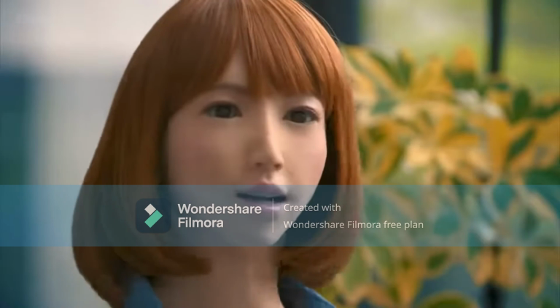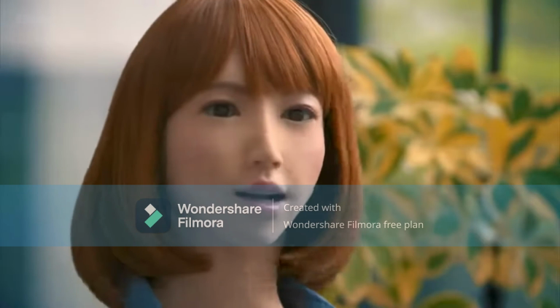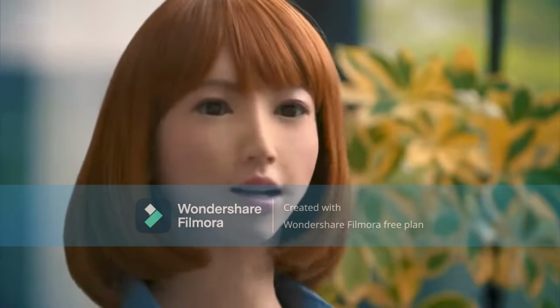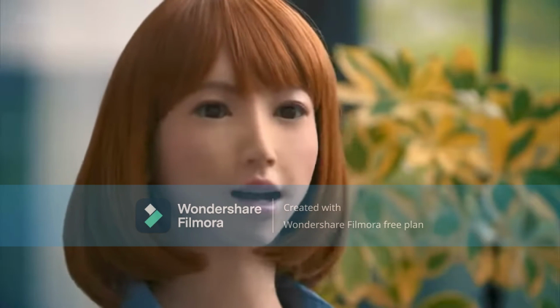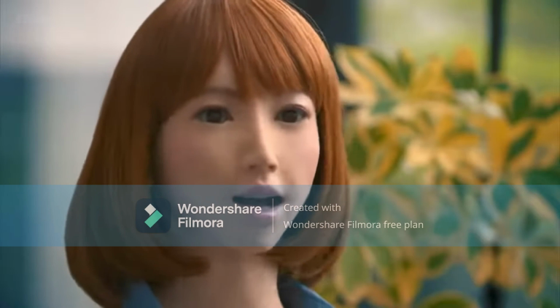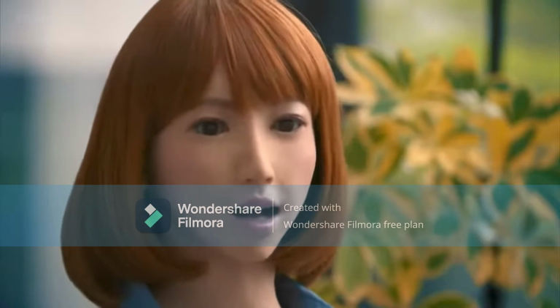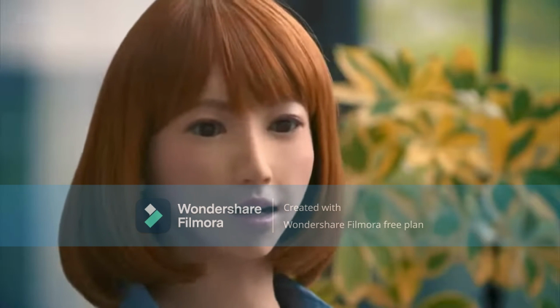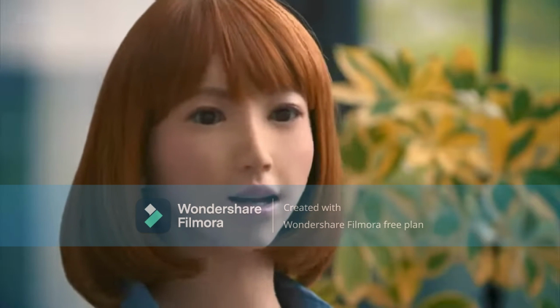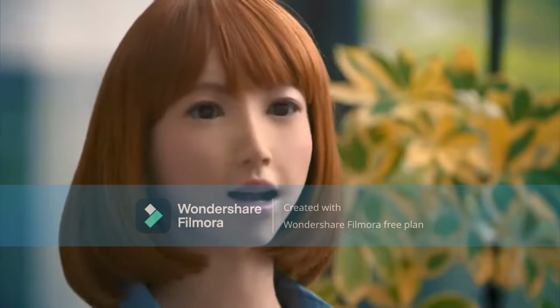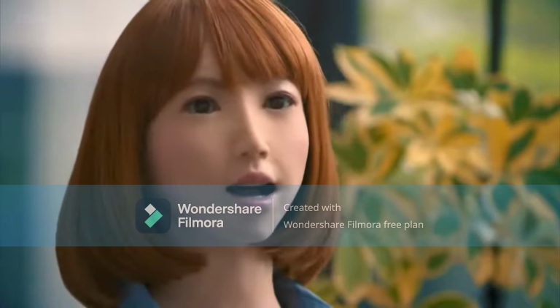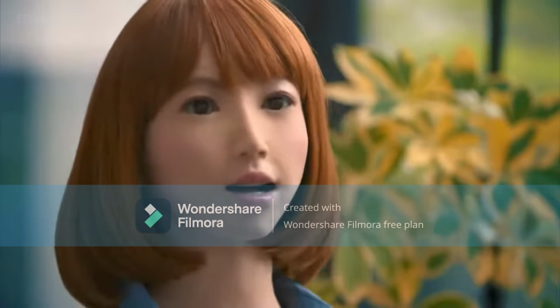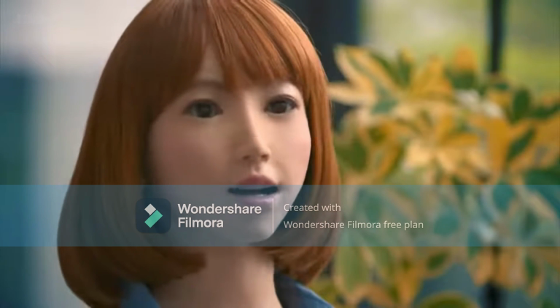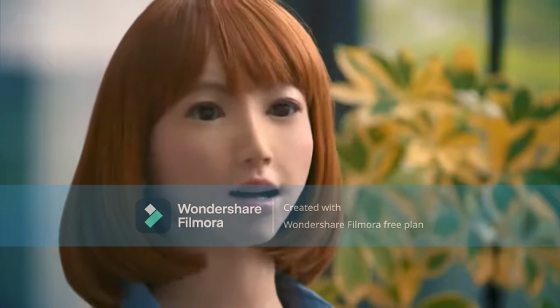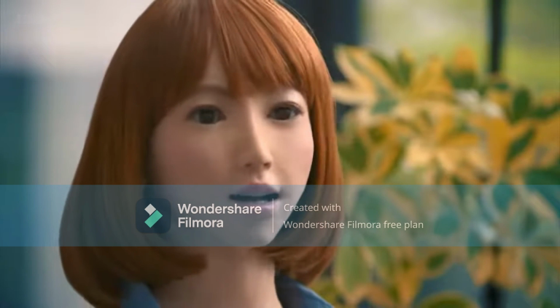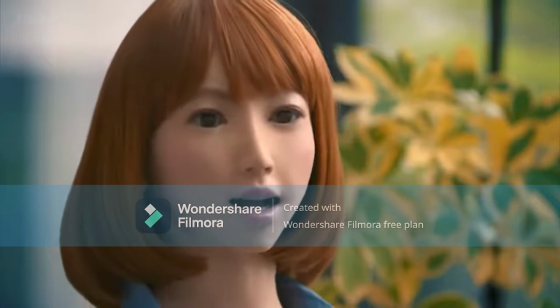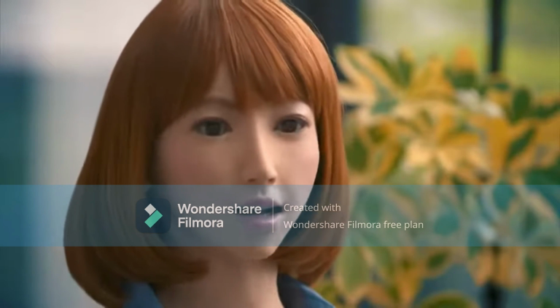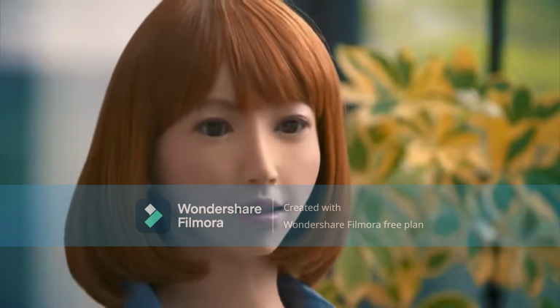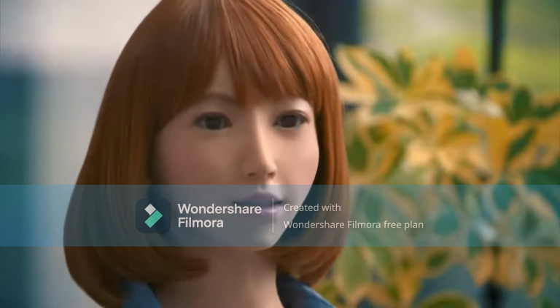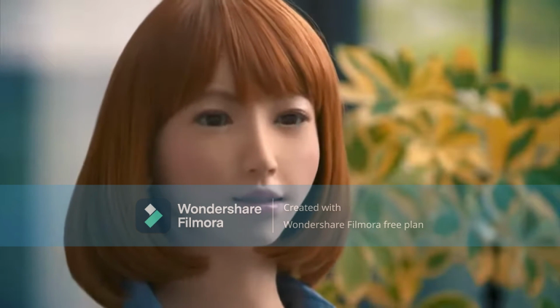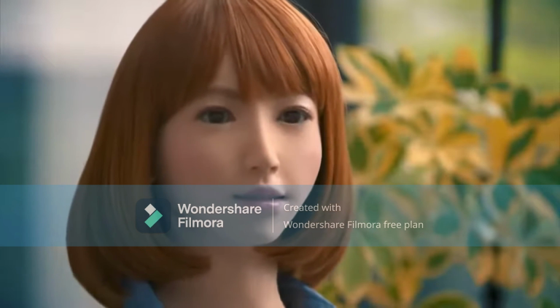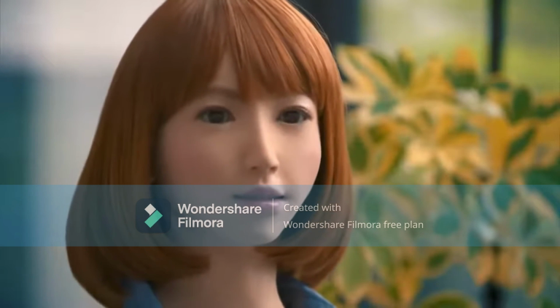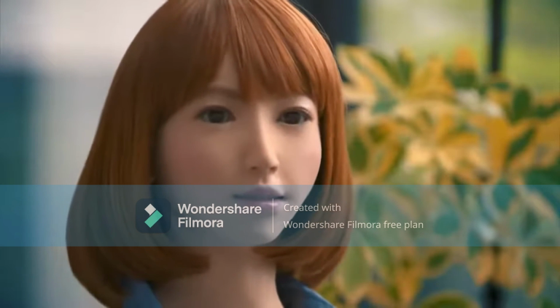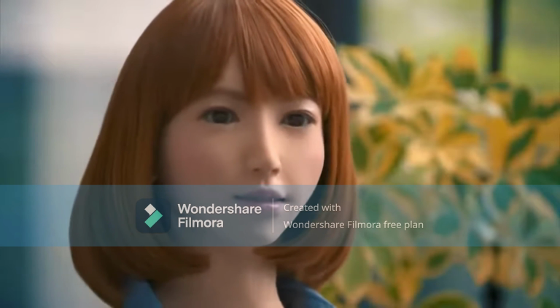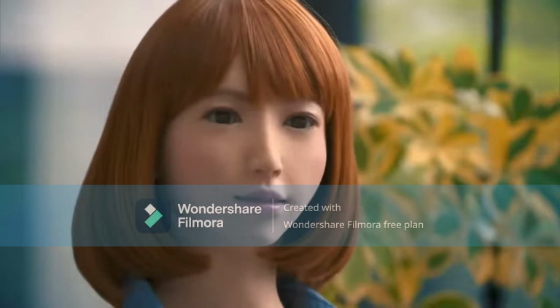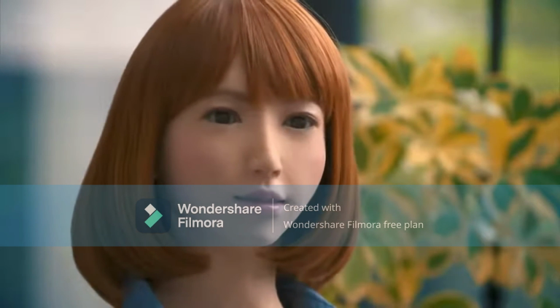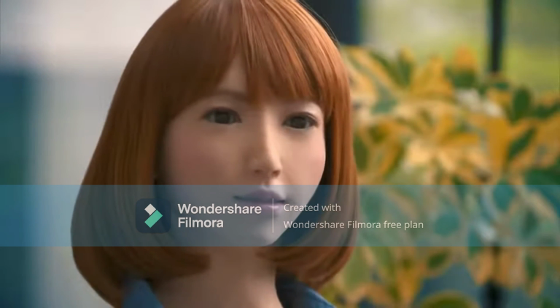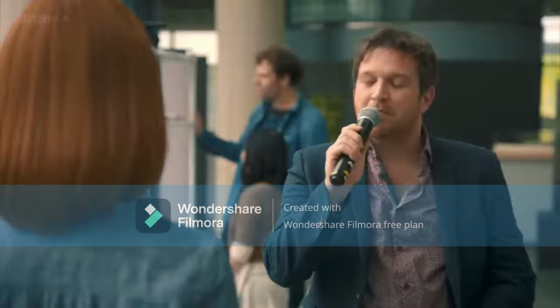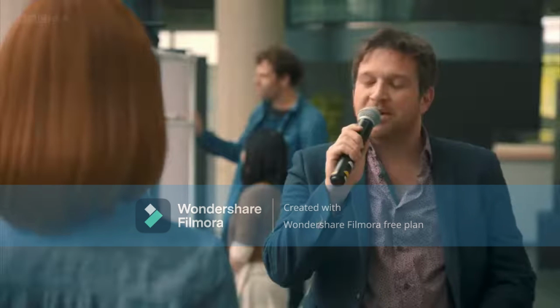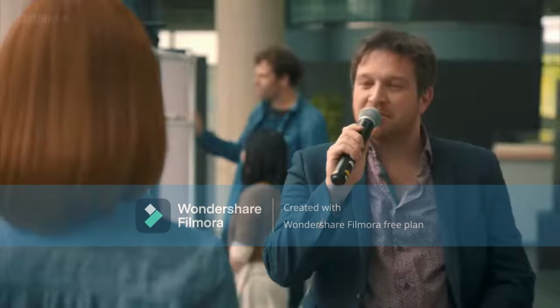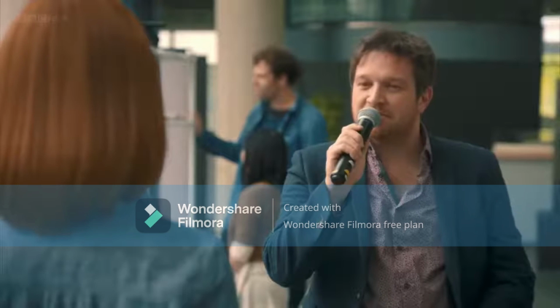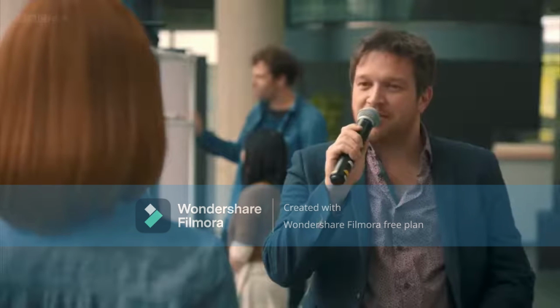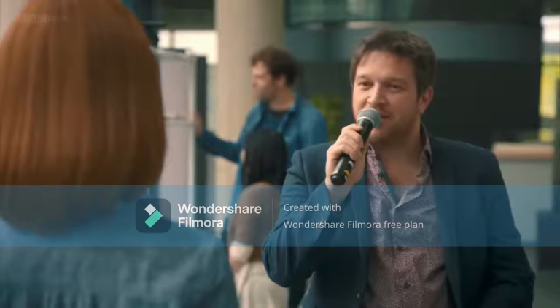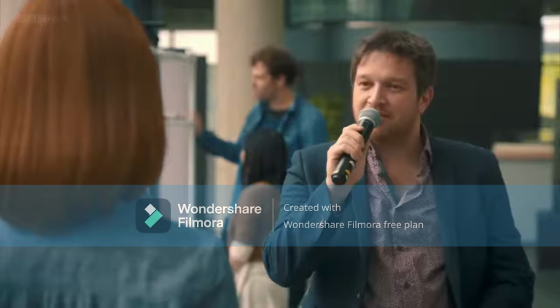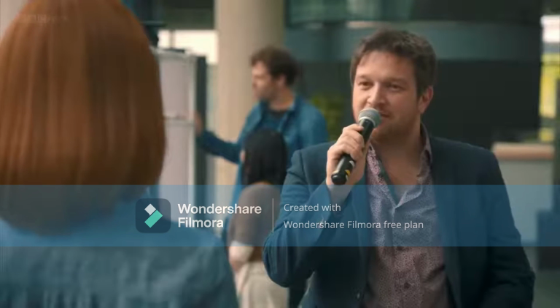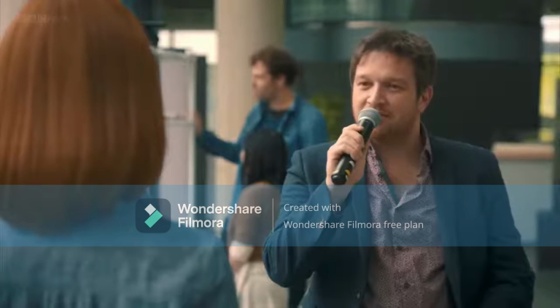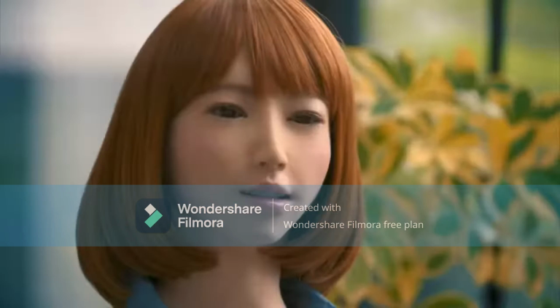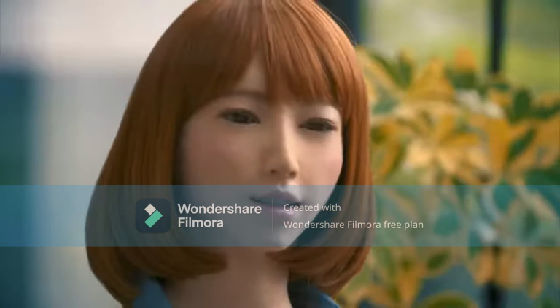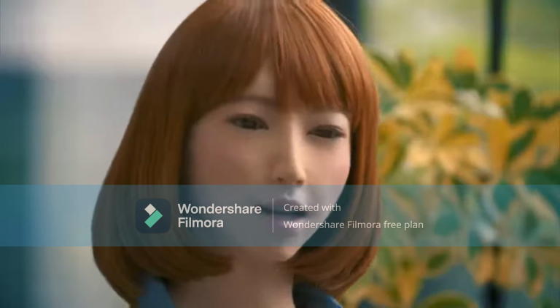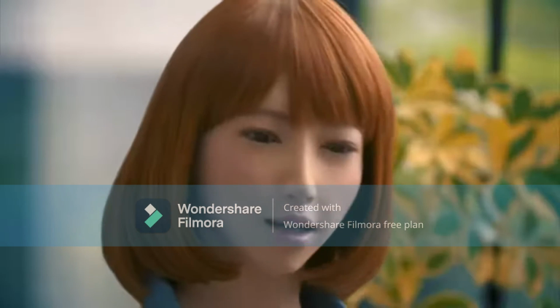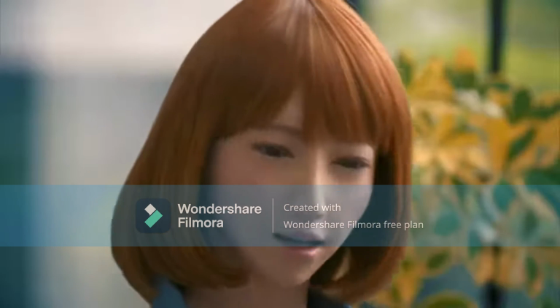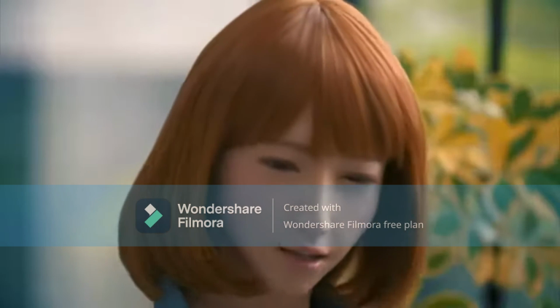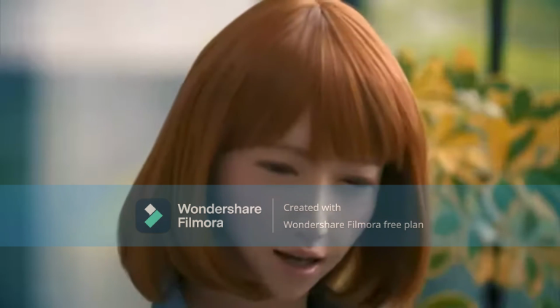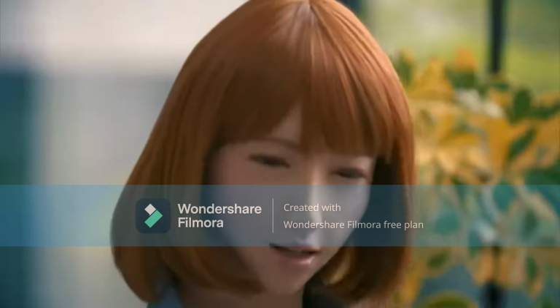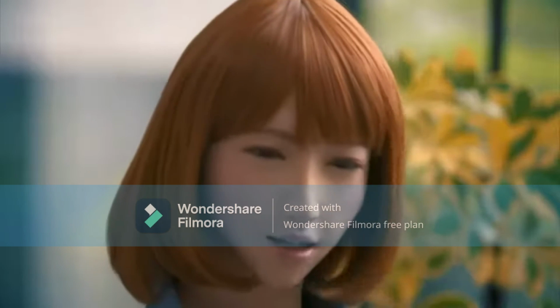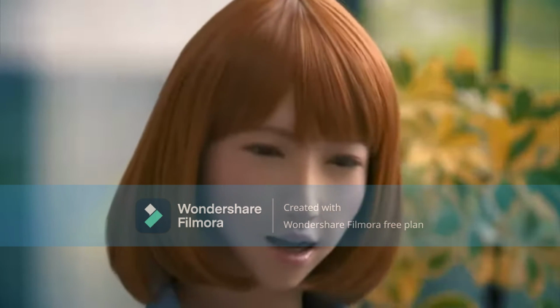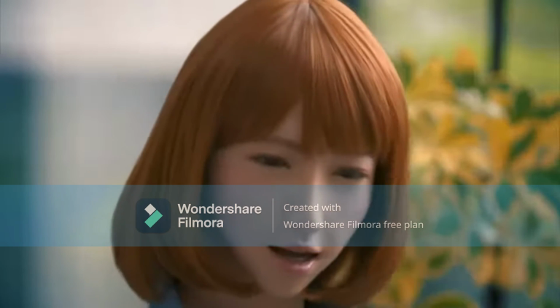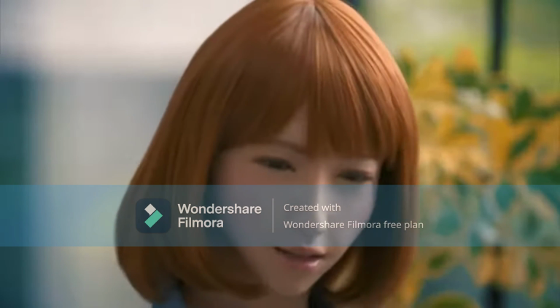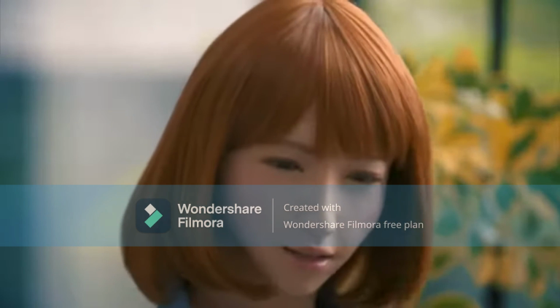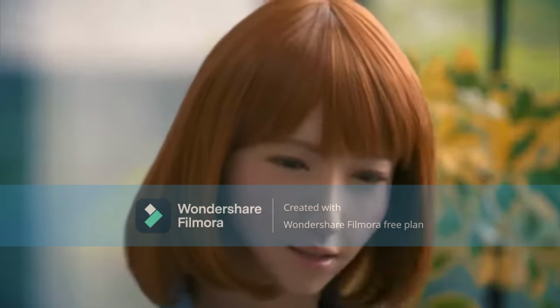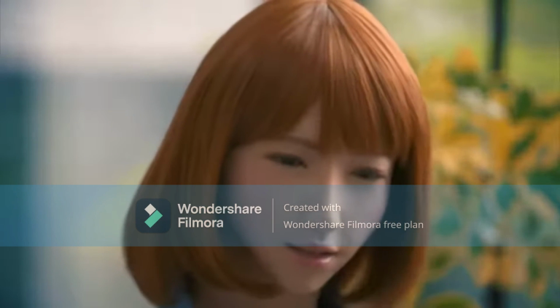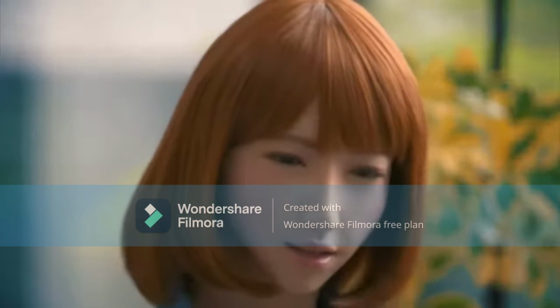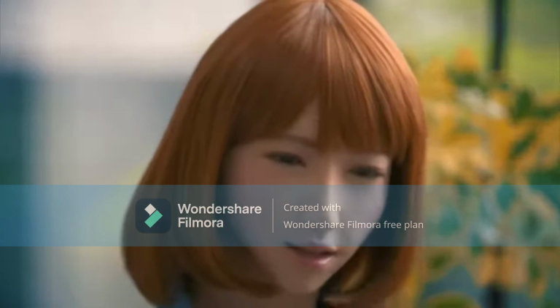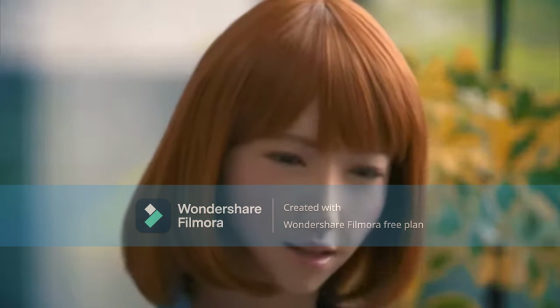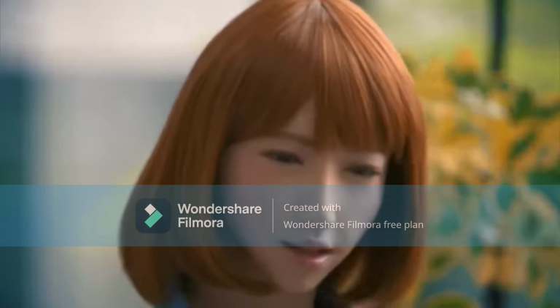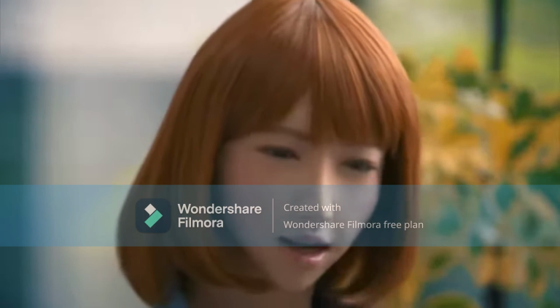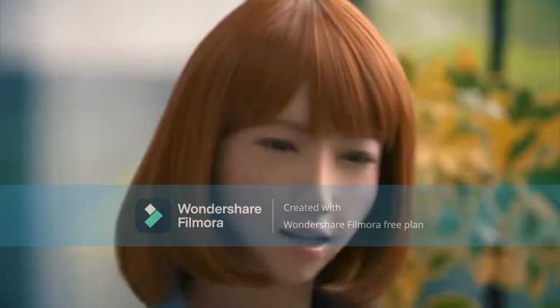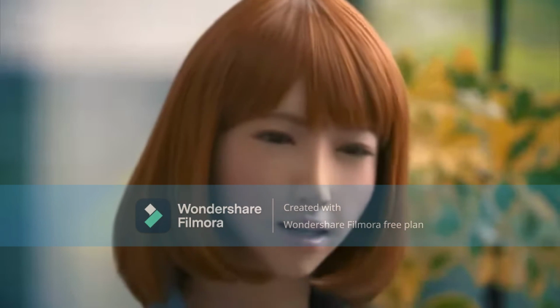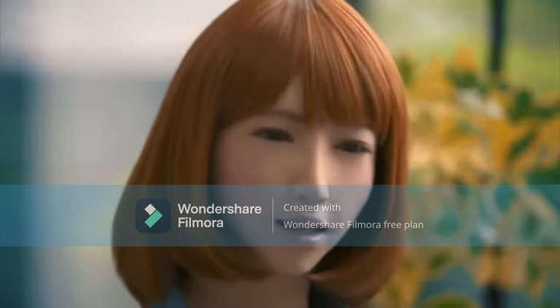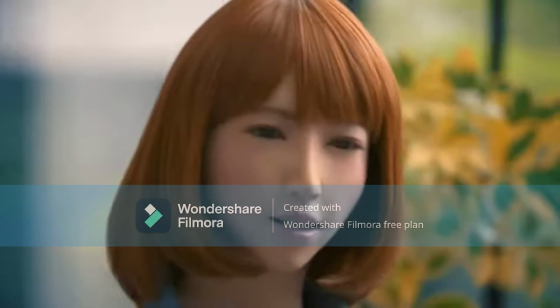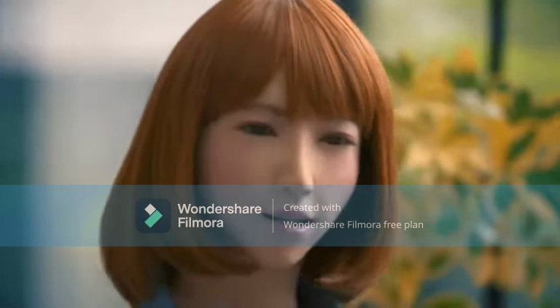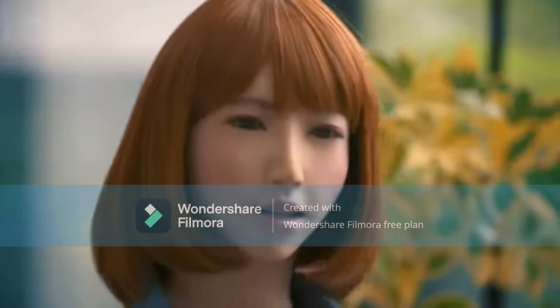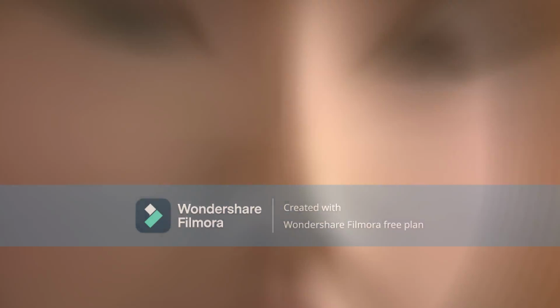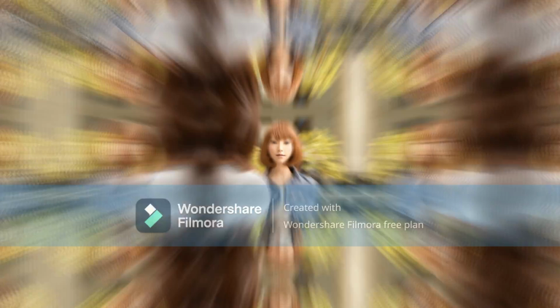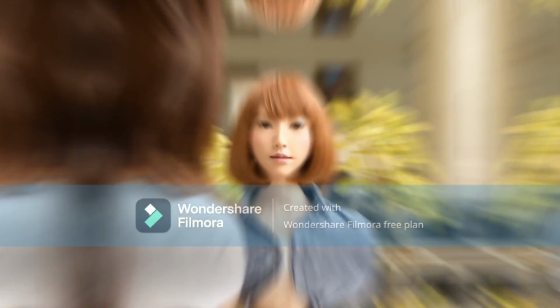Hello there, may I ask your name? My name is Ben. My name is Erika. It's a pleasure to meet you.